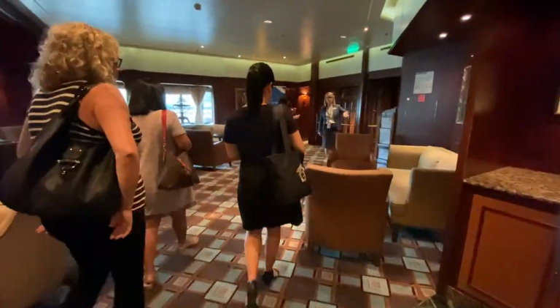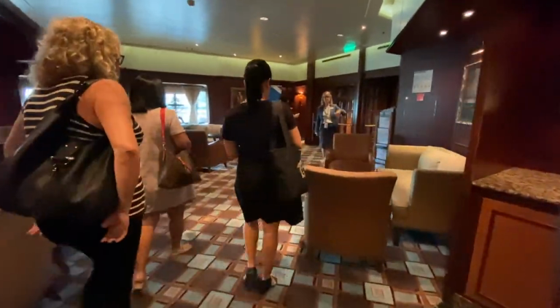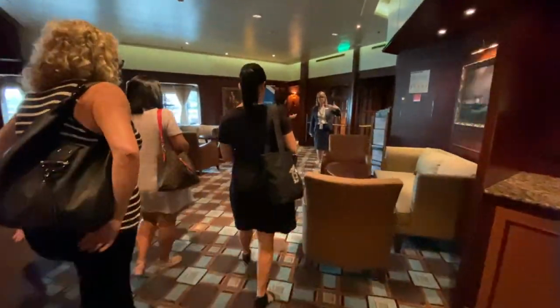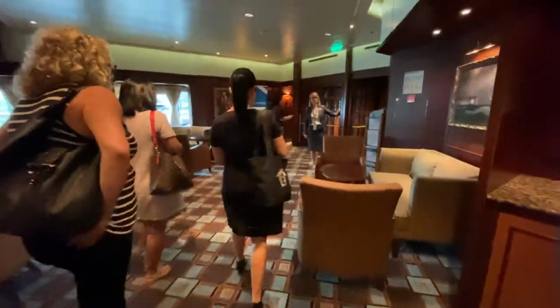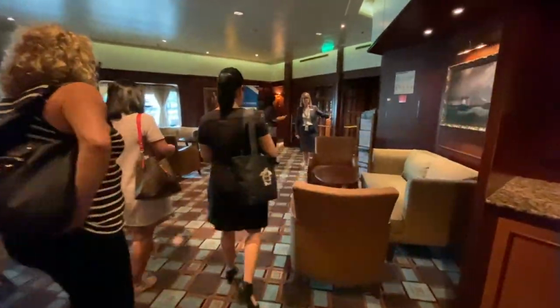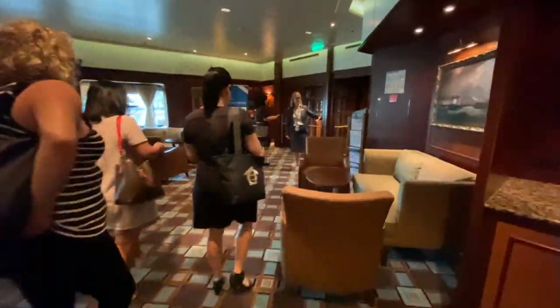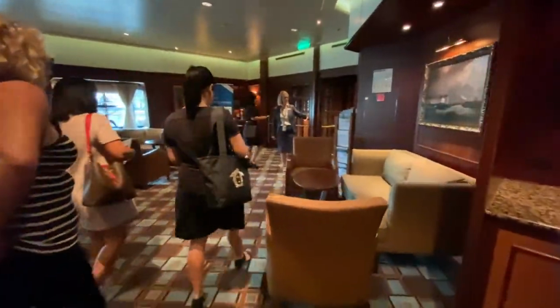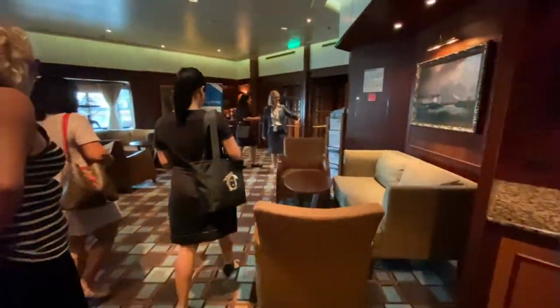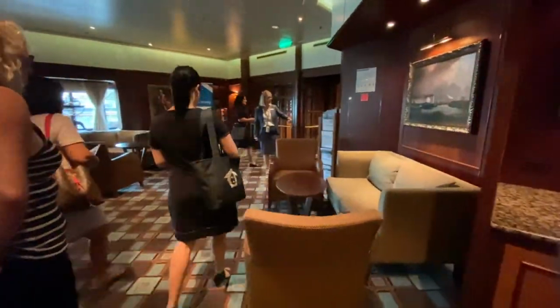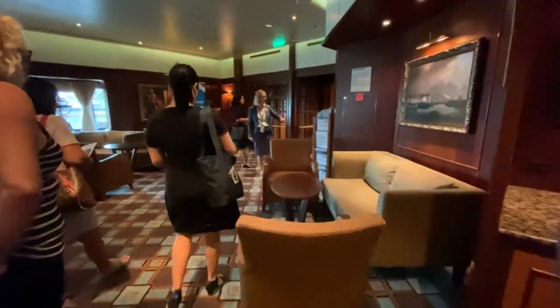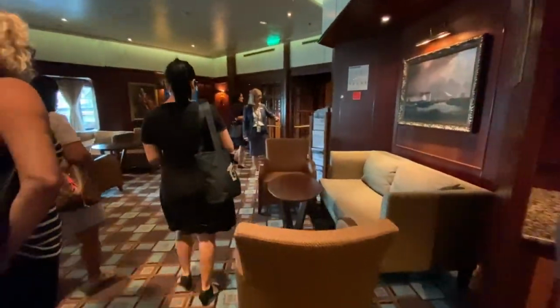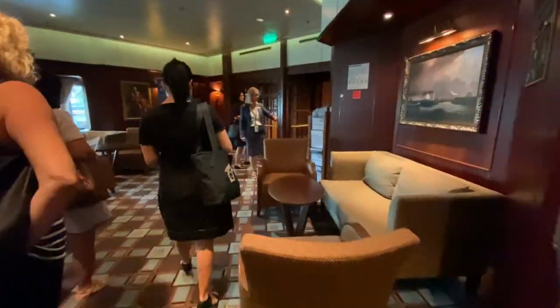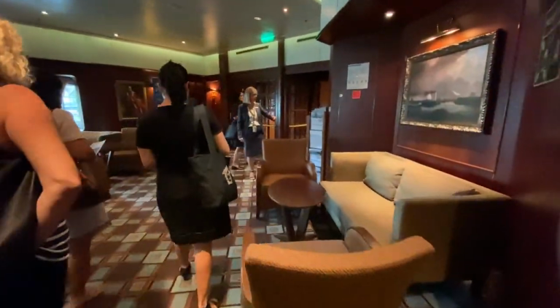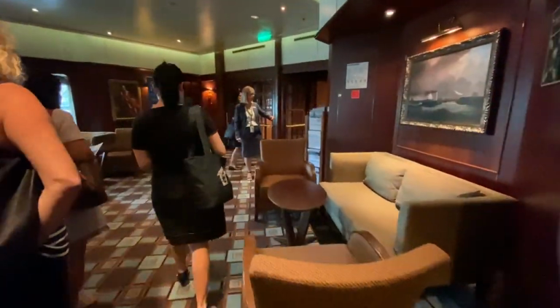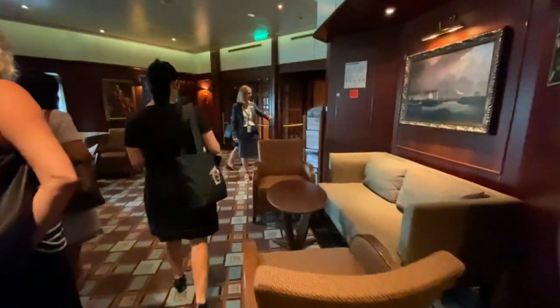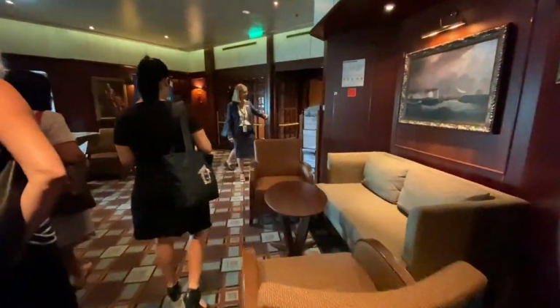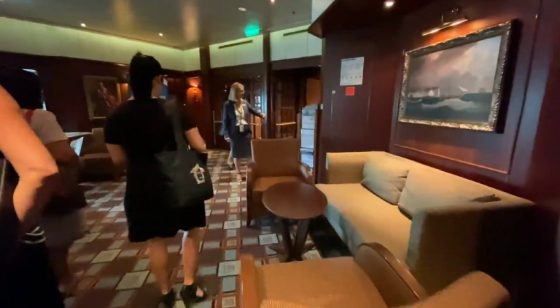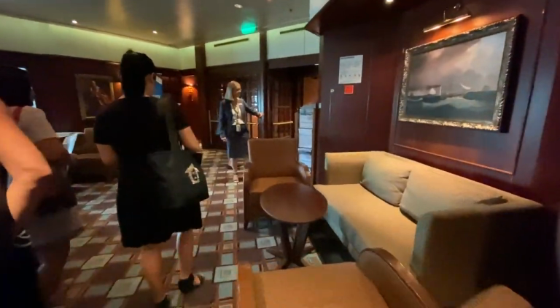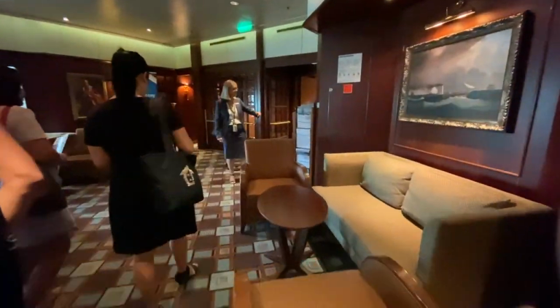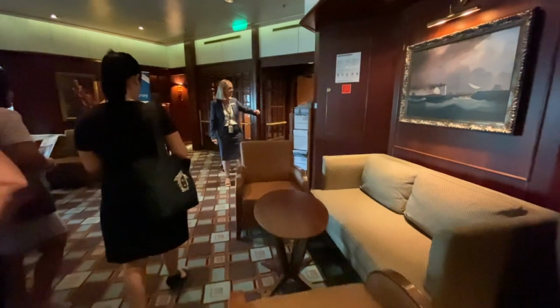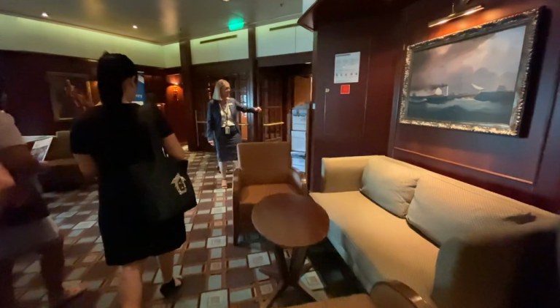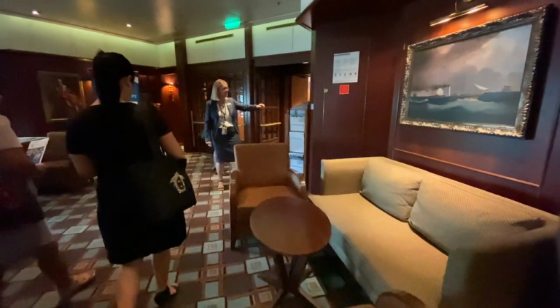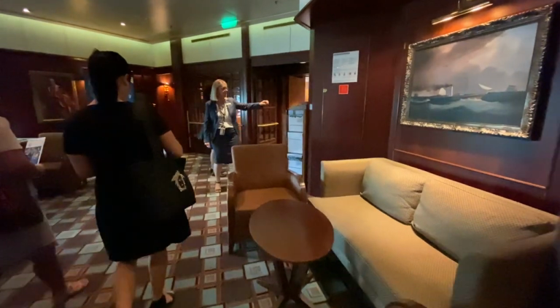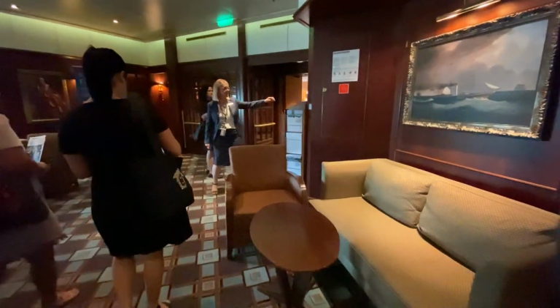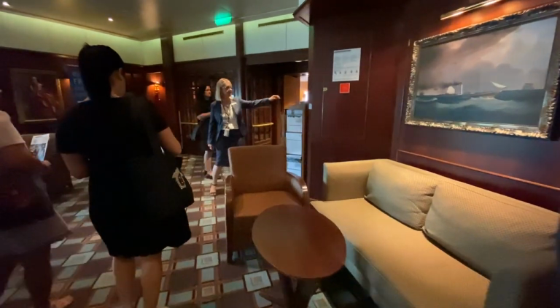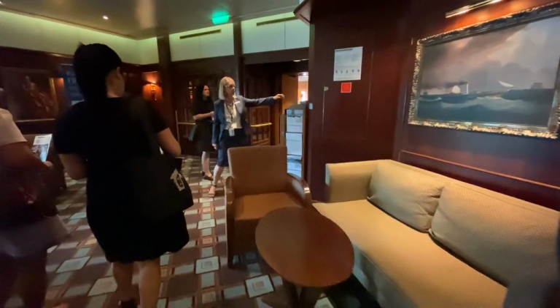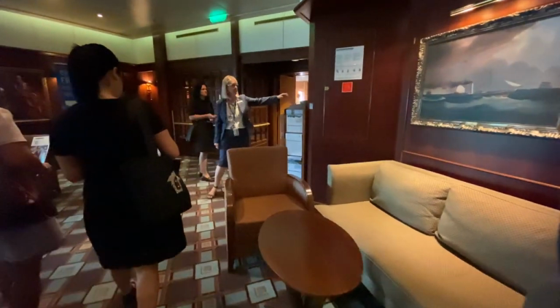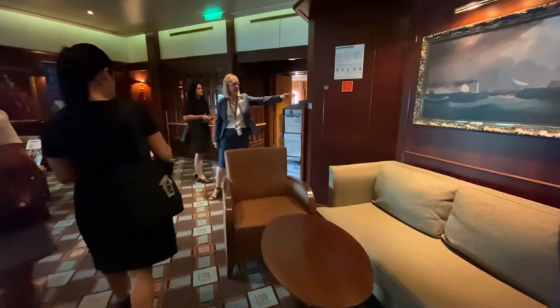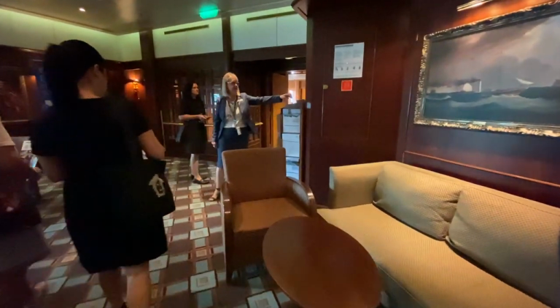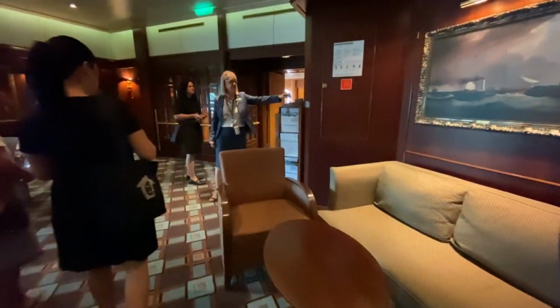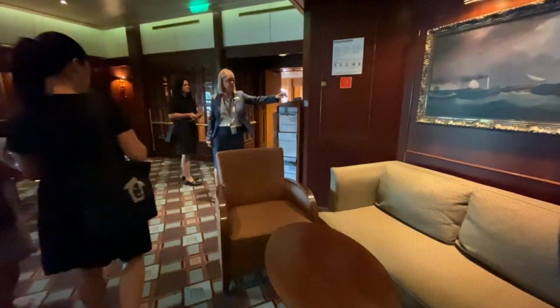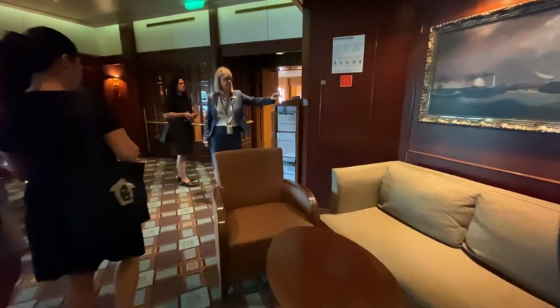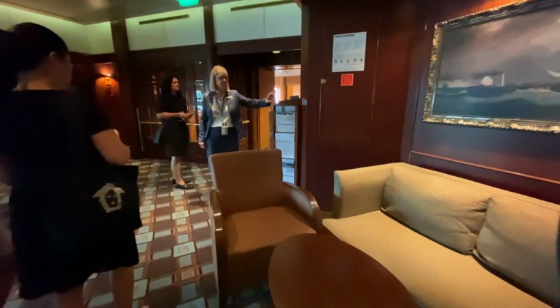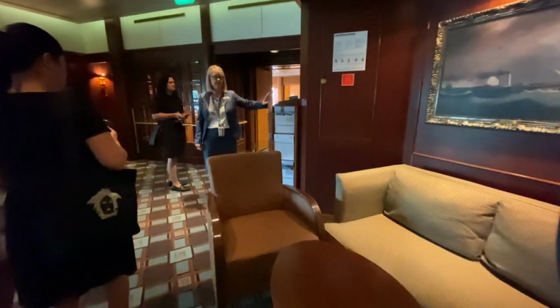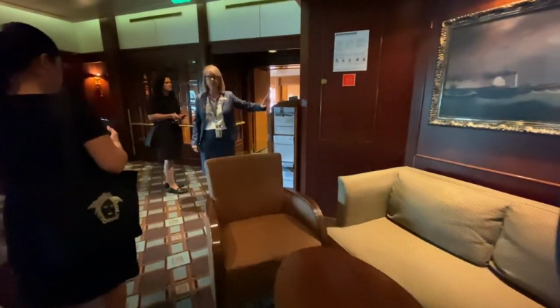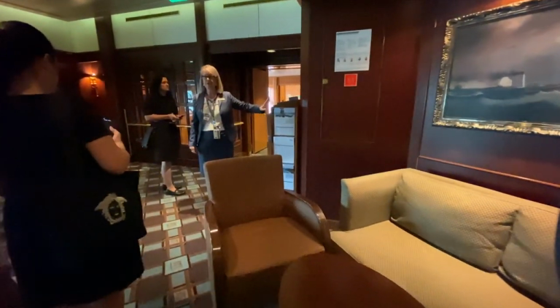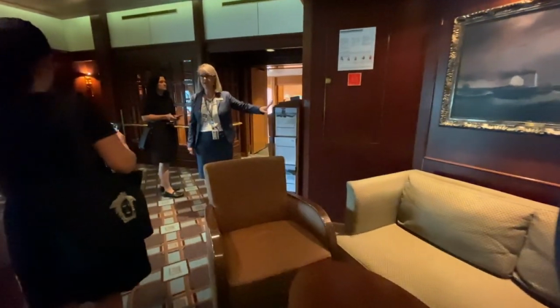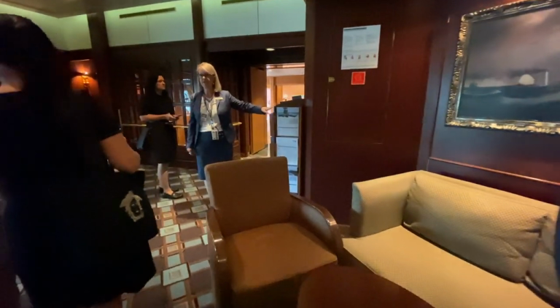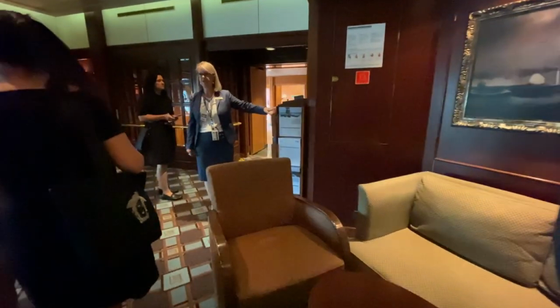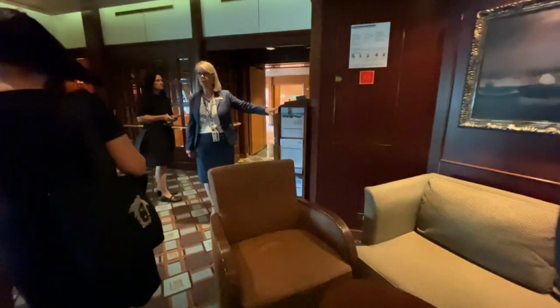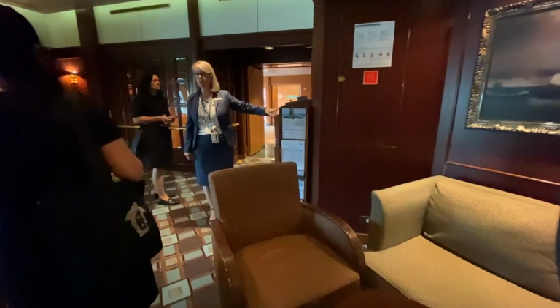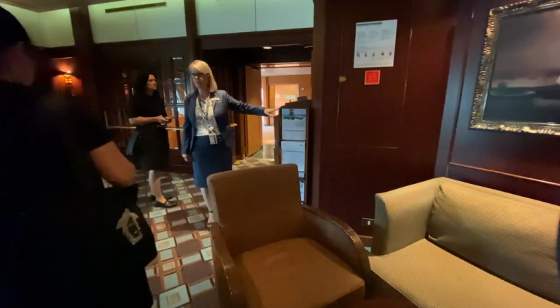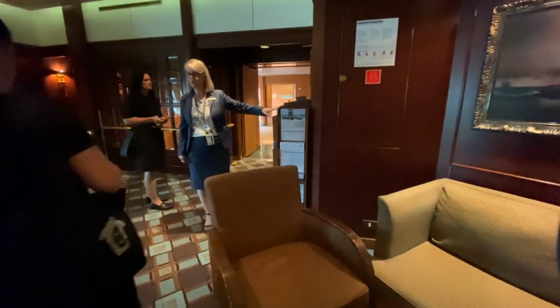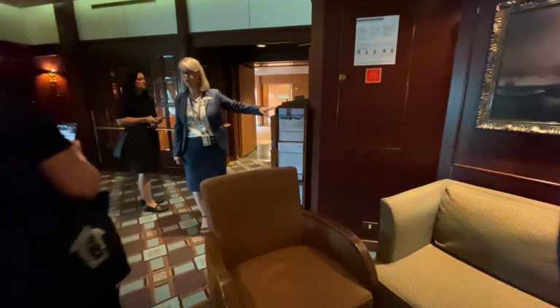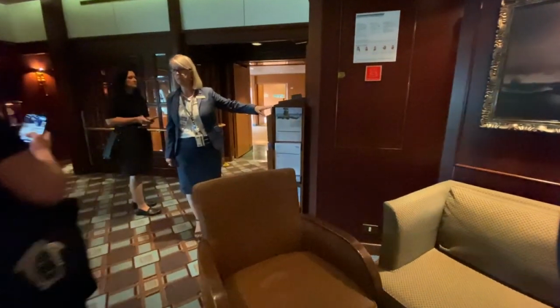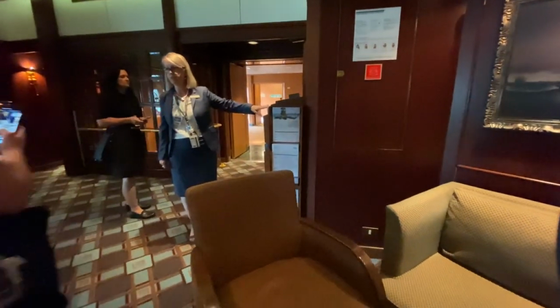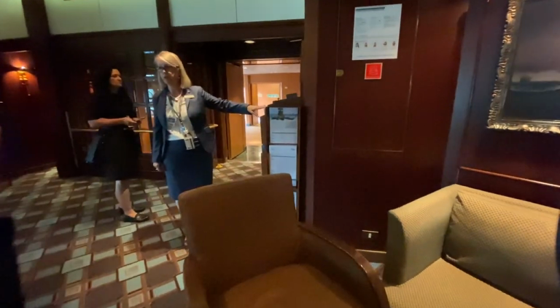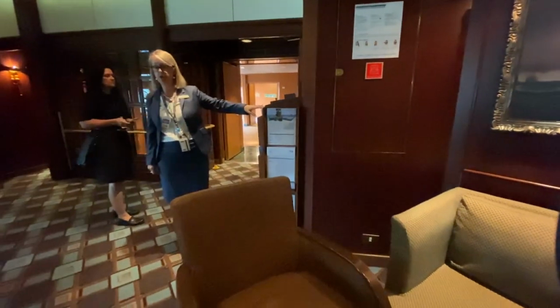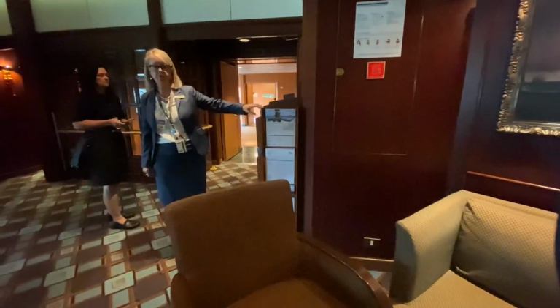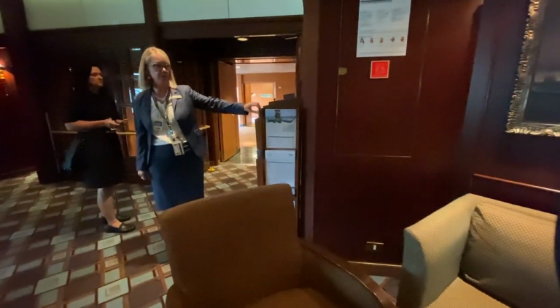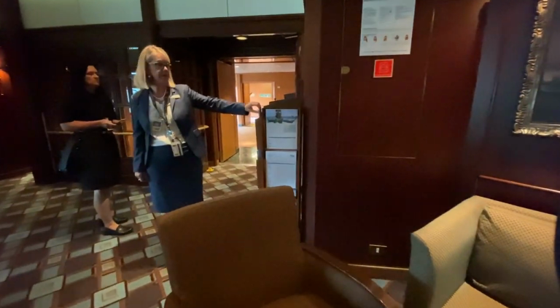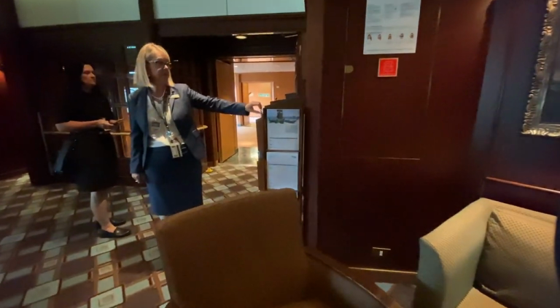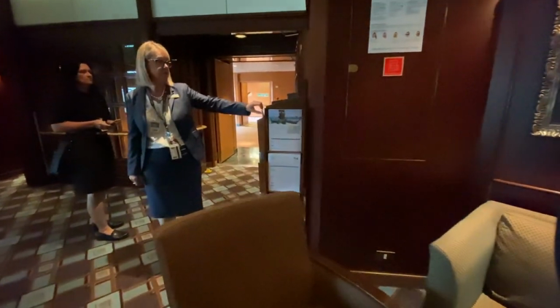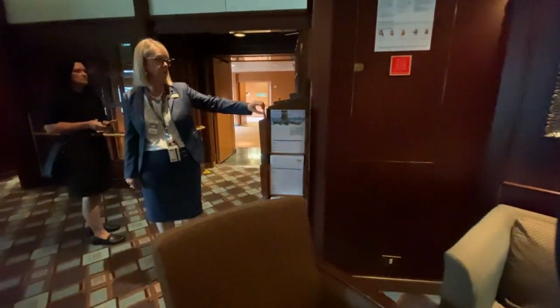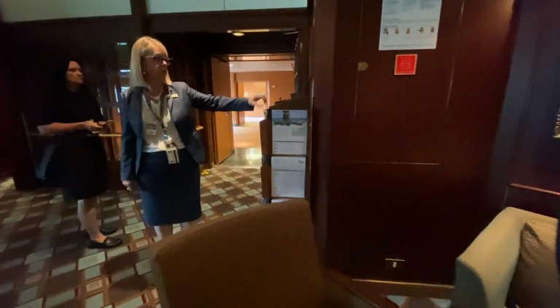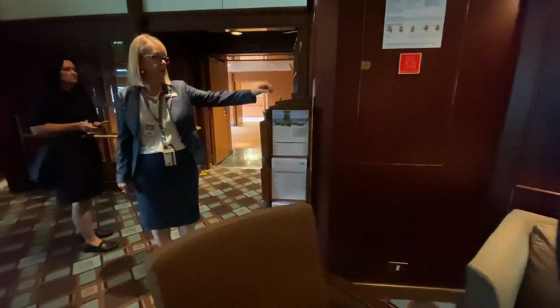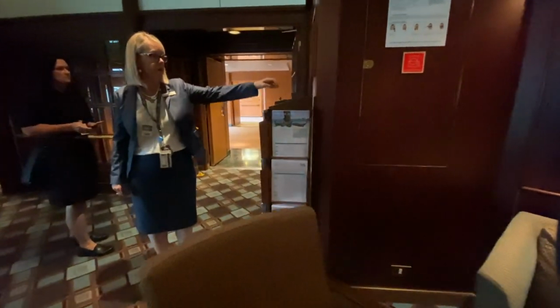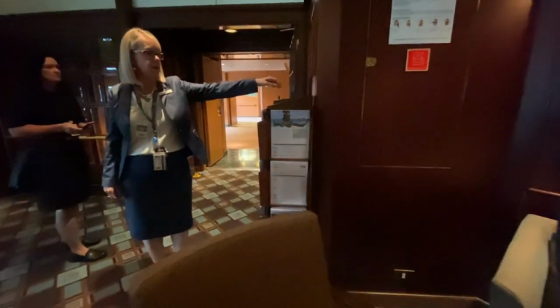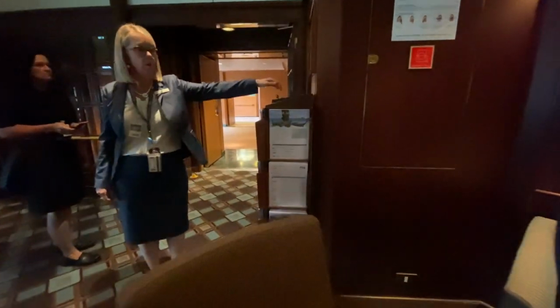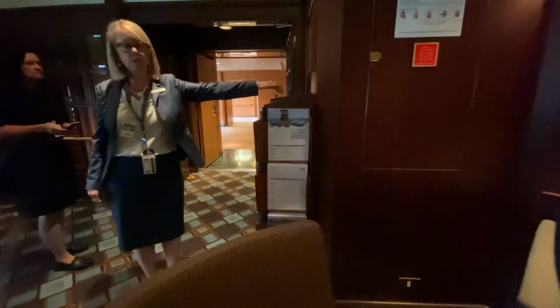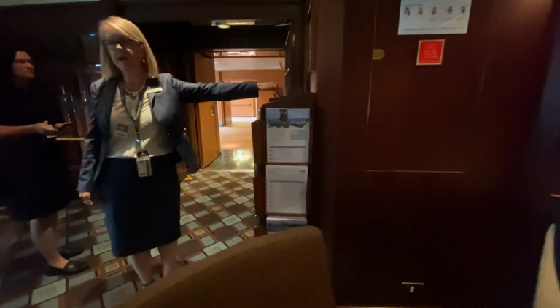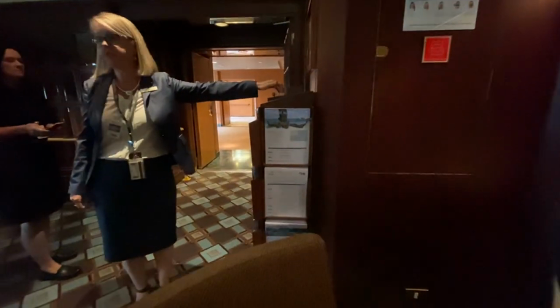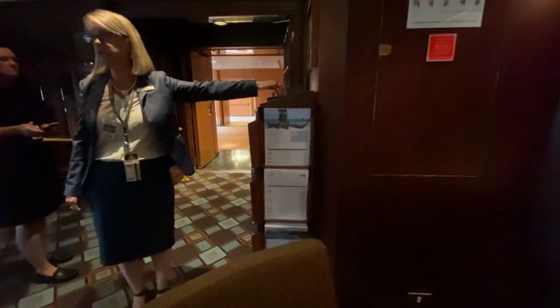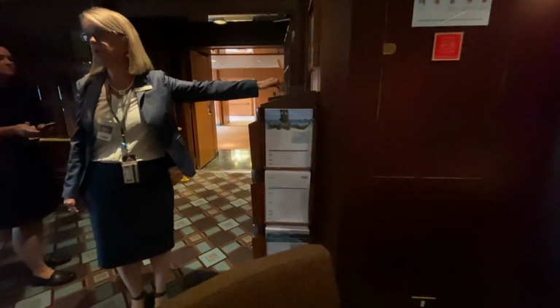This is also where the Future Cruise Sales Desk is located. Don't forget to purchase your Future Cruise Certificate when you're on board.